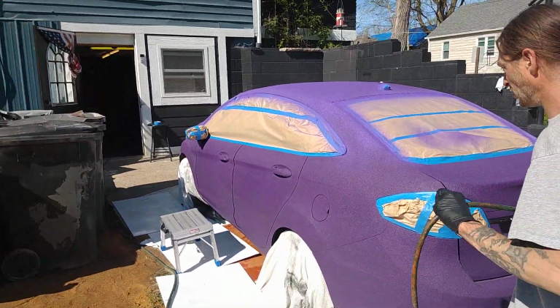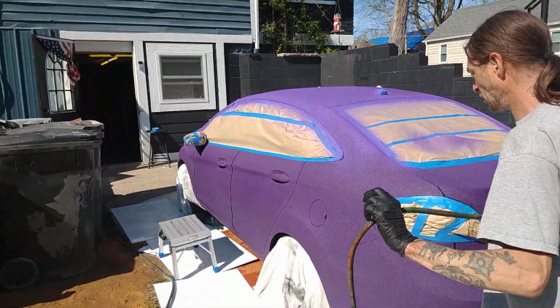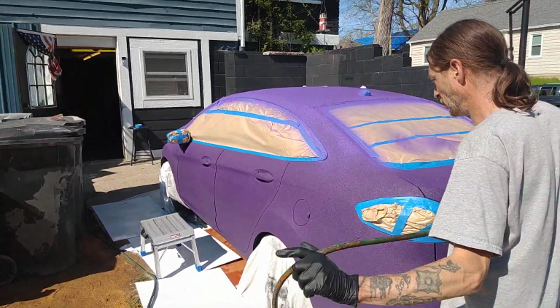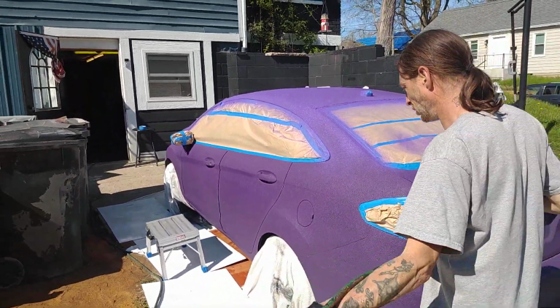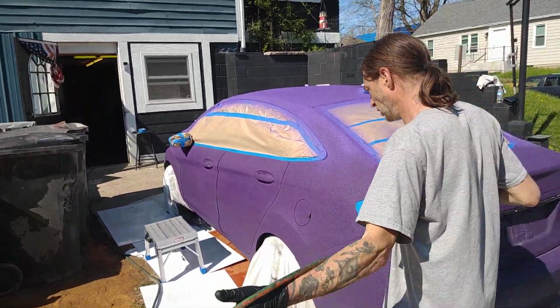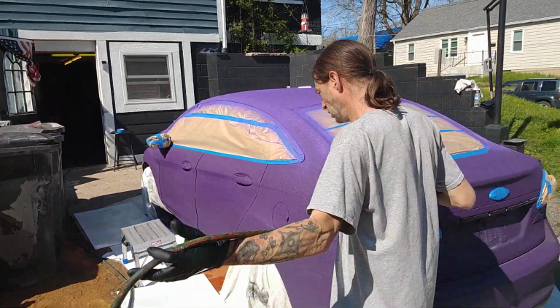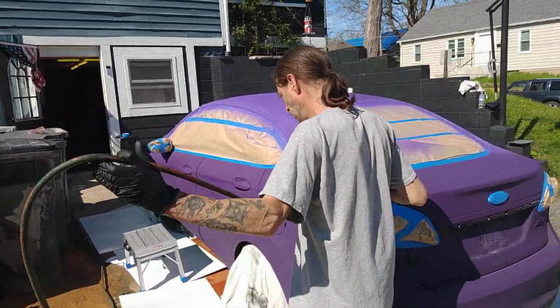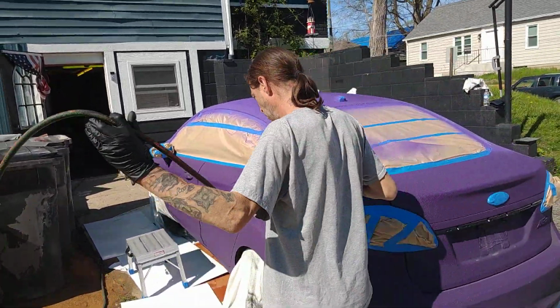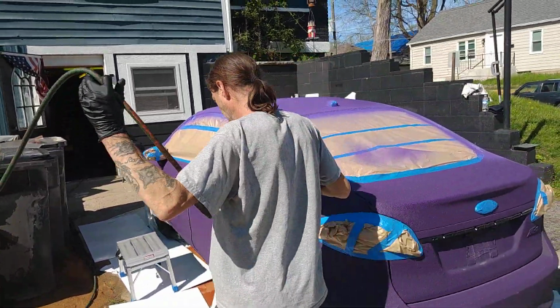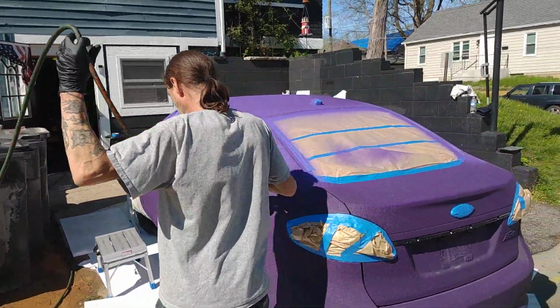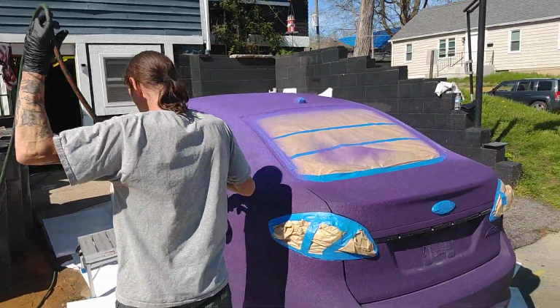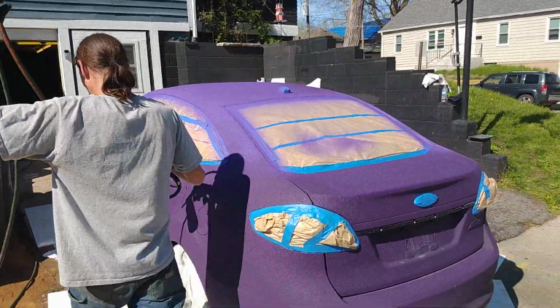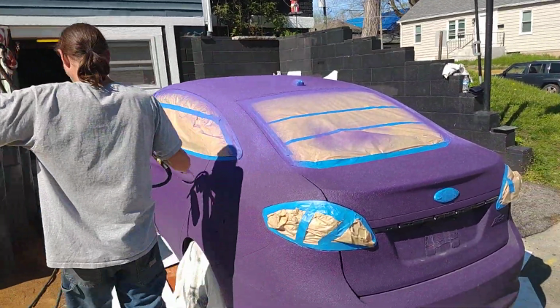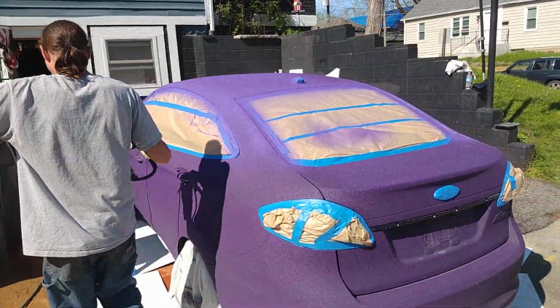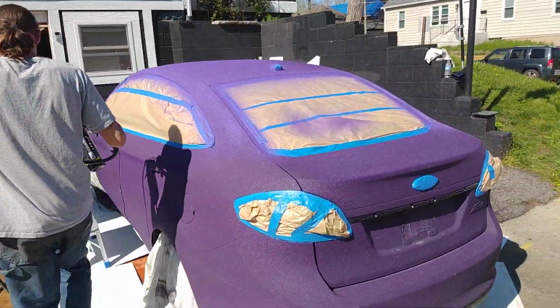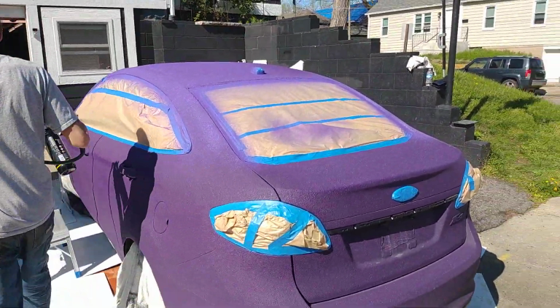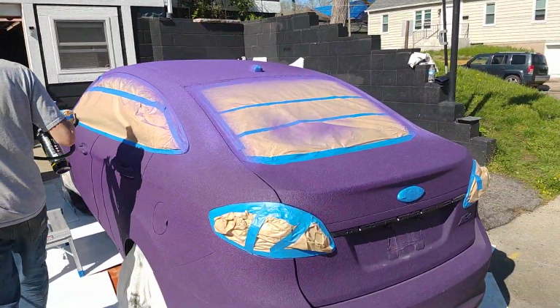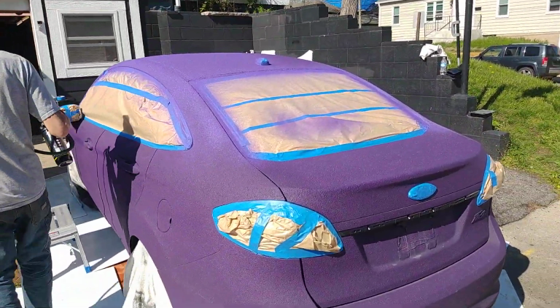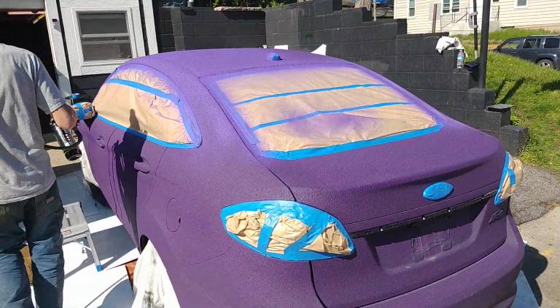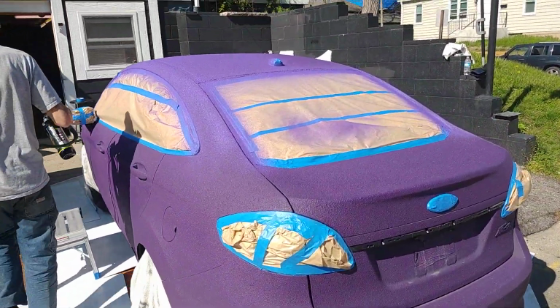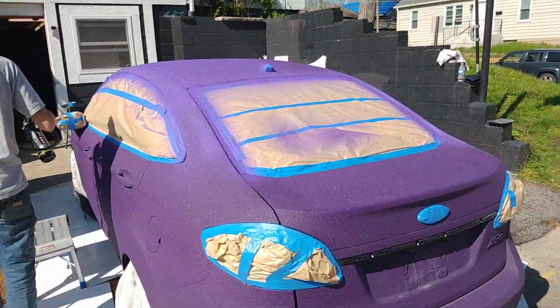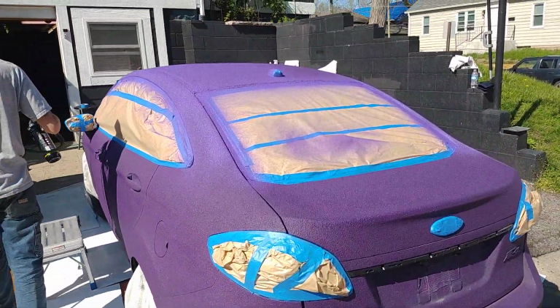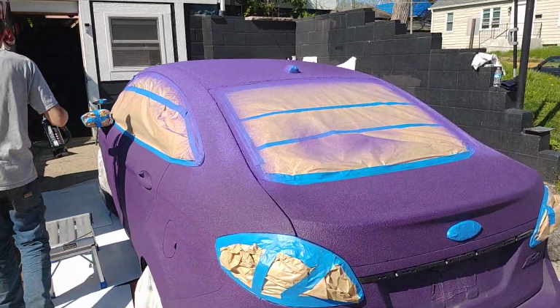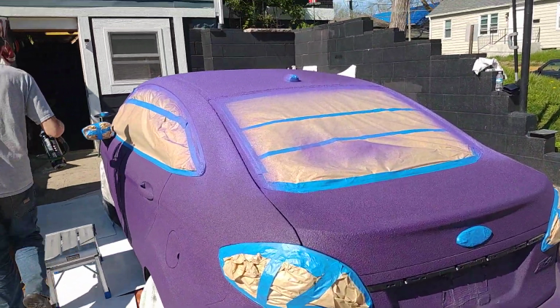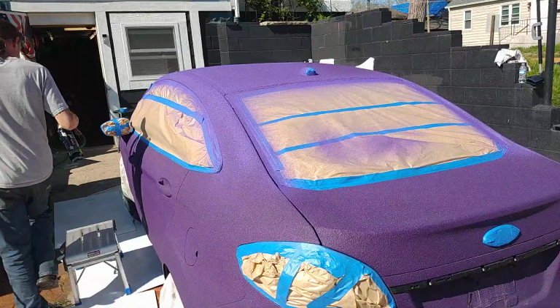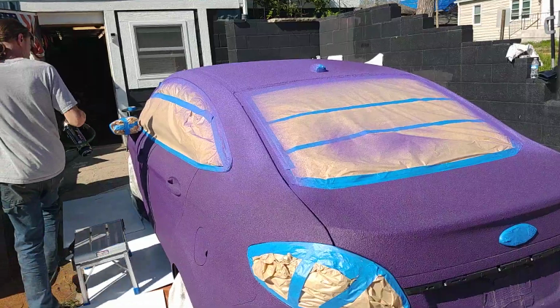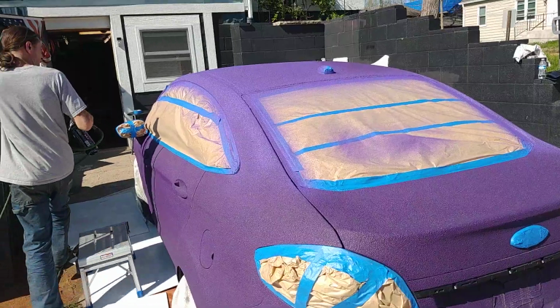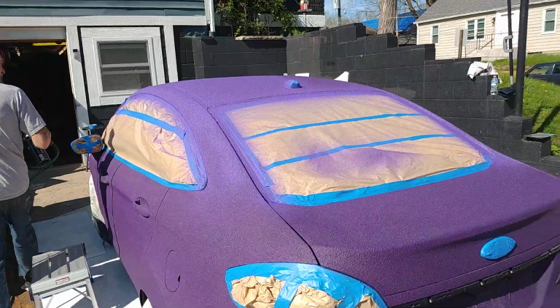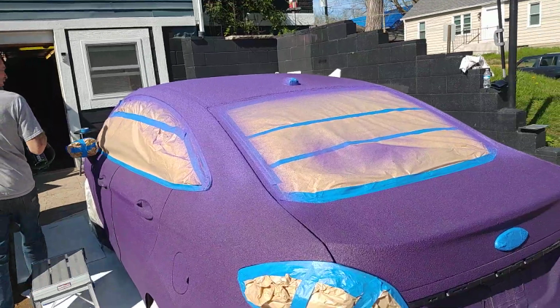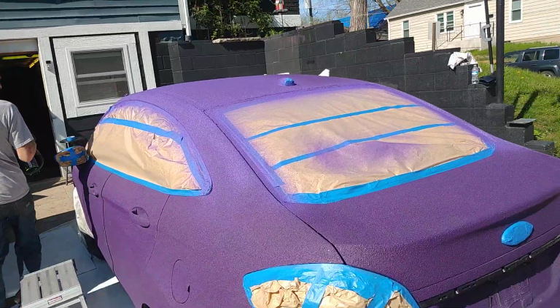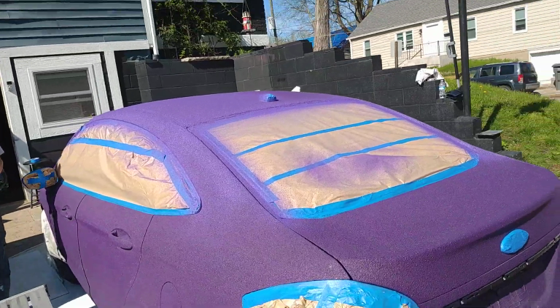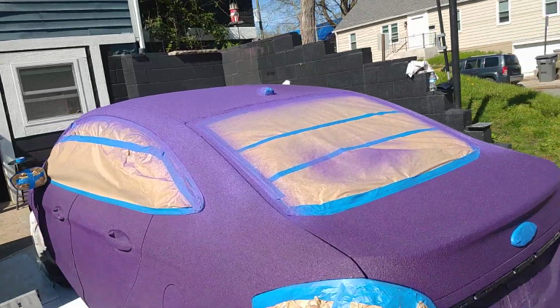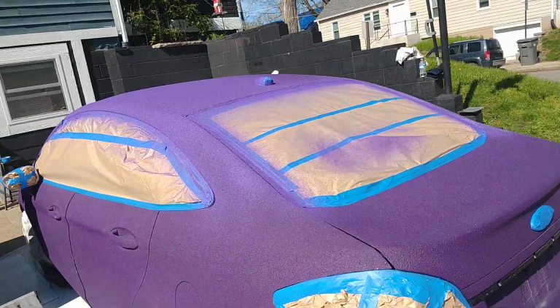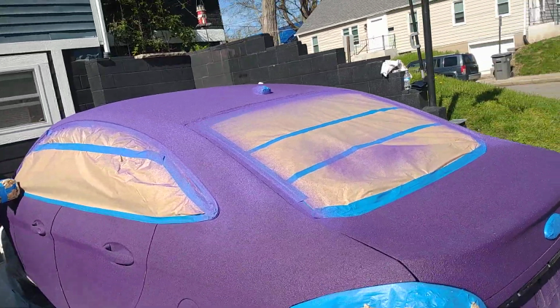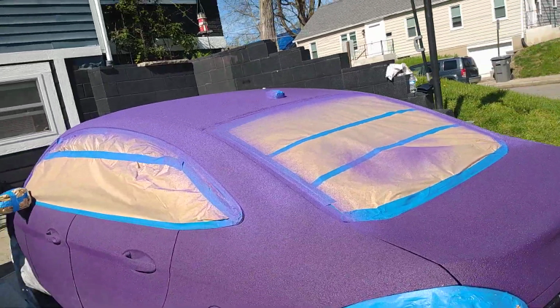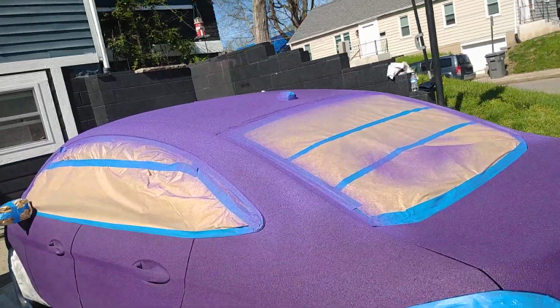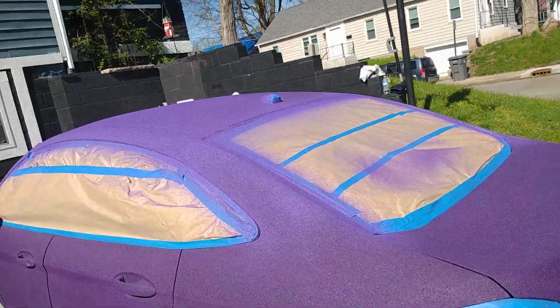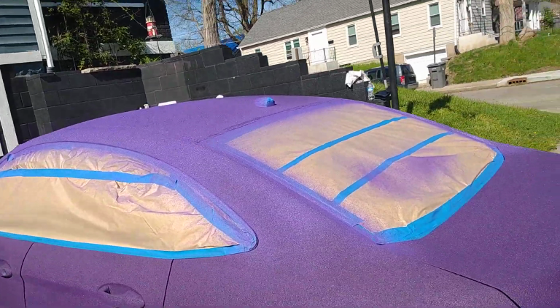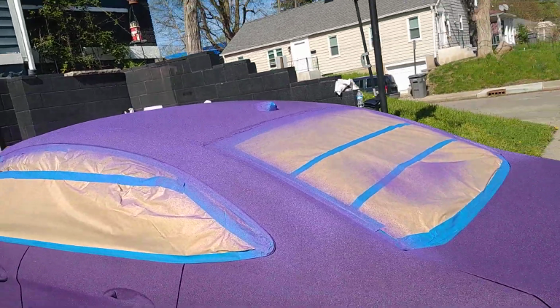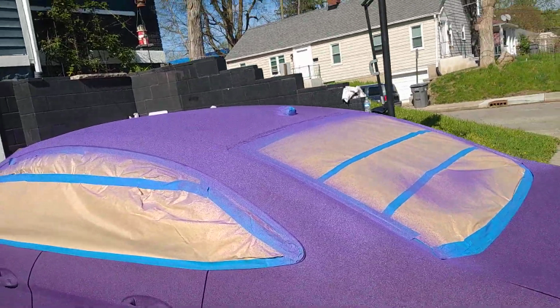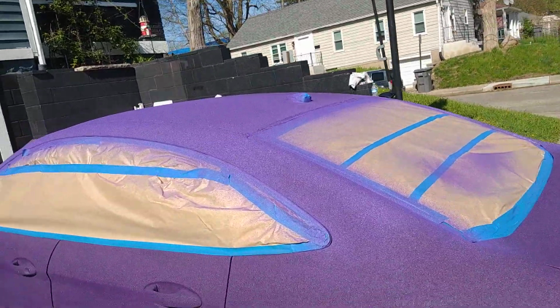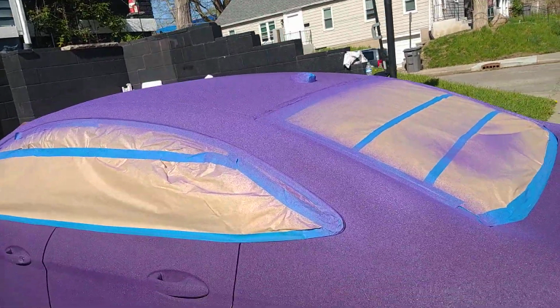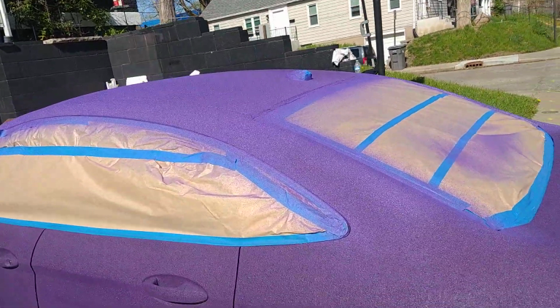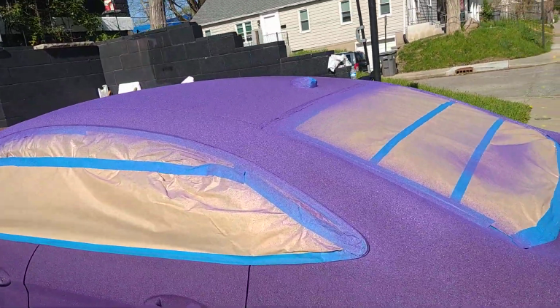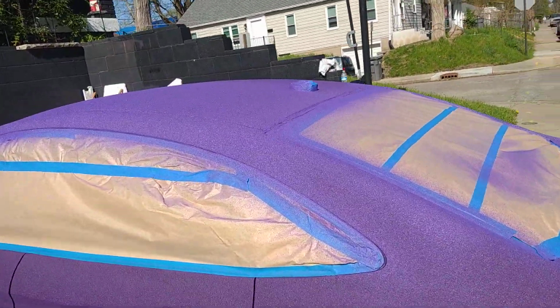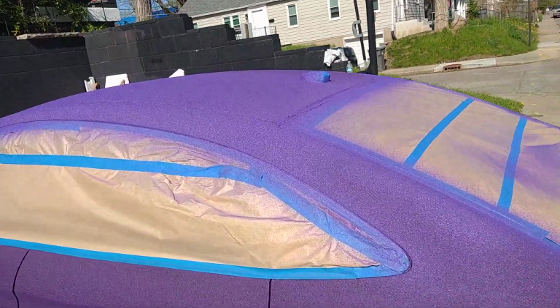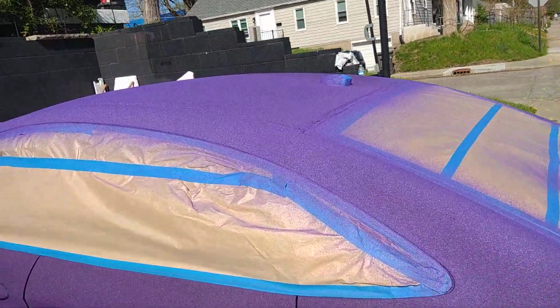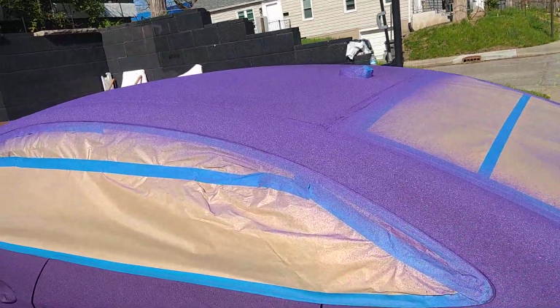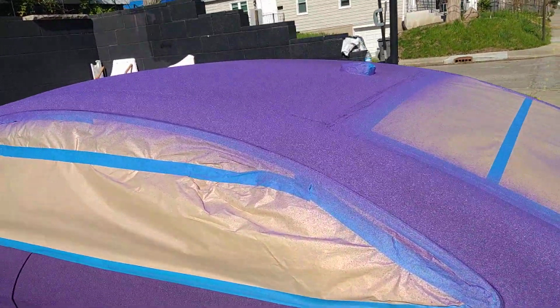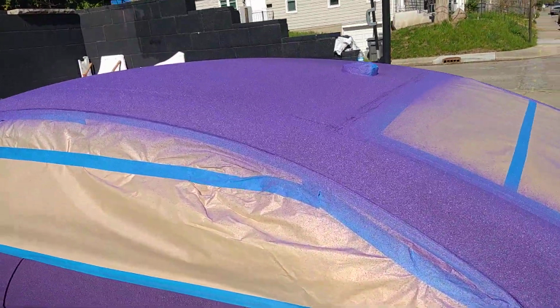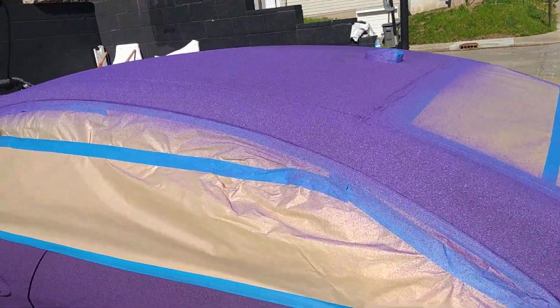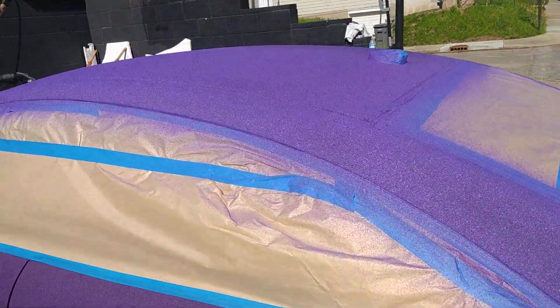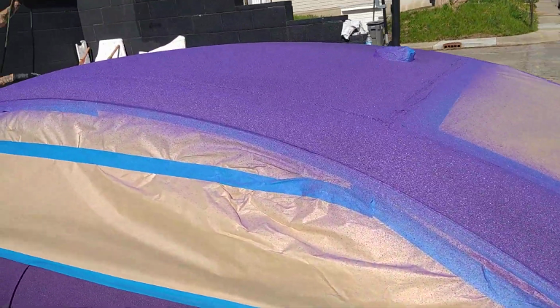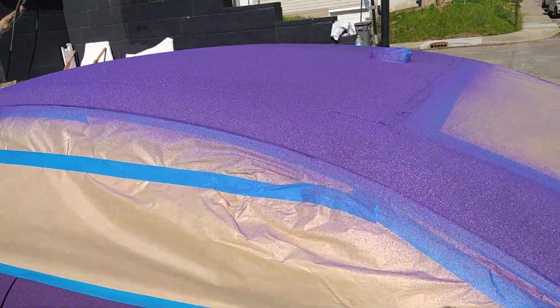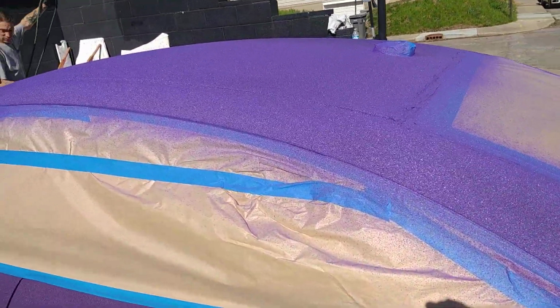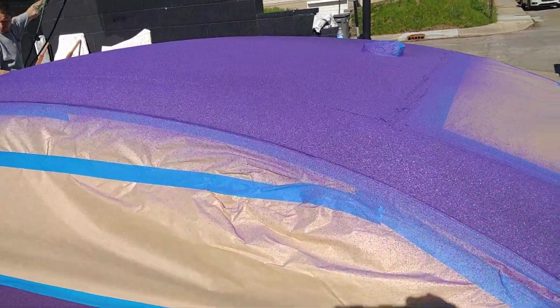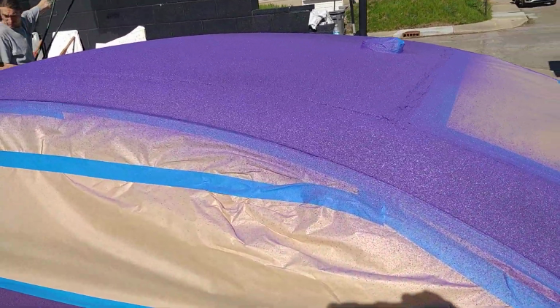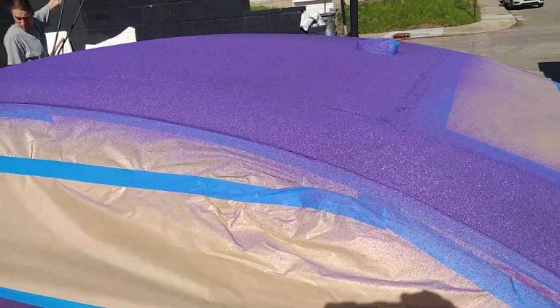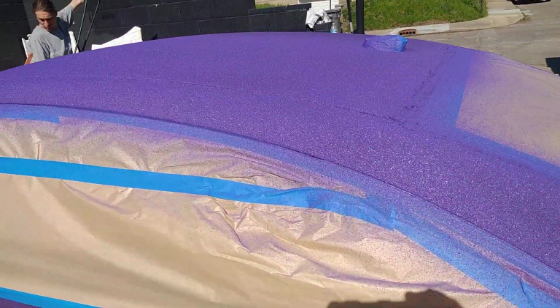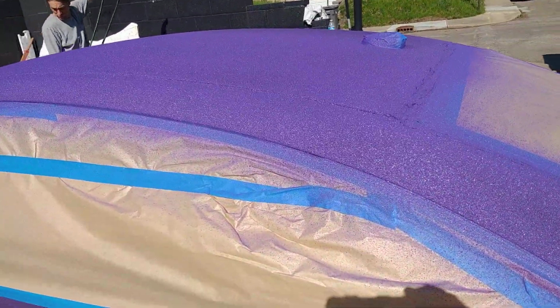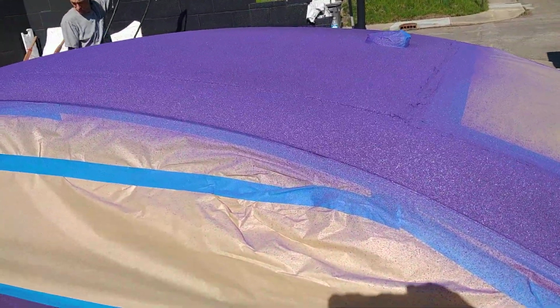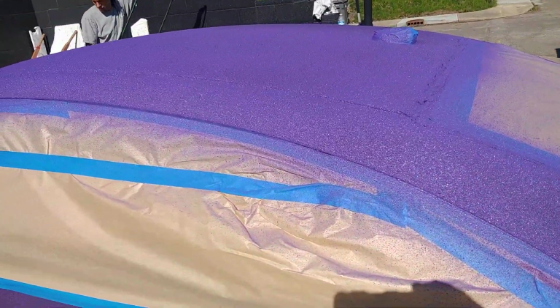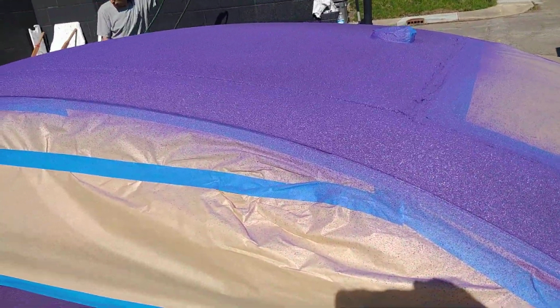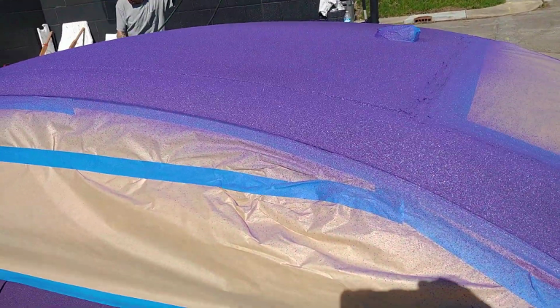Looks like cotton candy. Look how pretty that bright purple is.